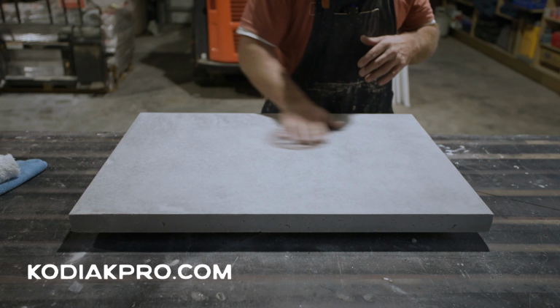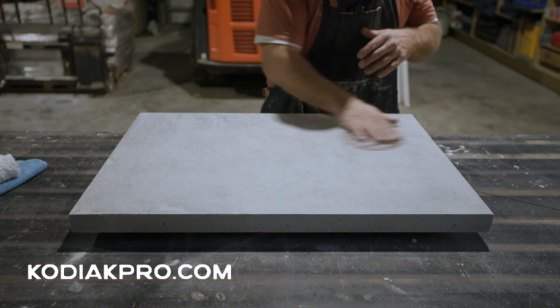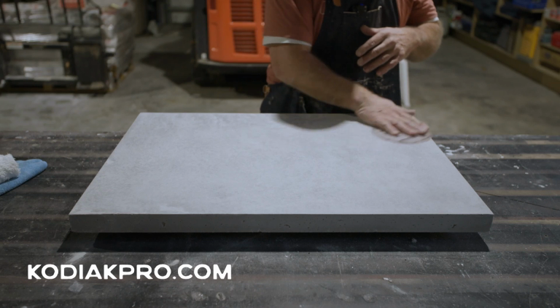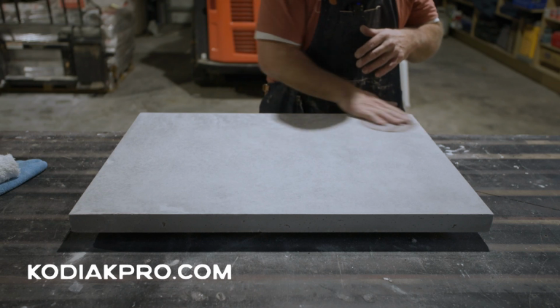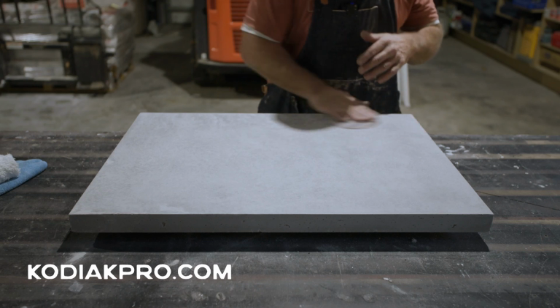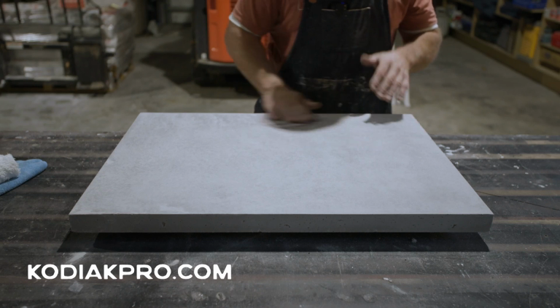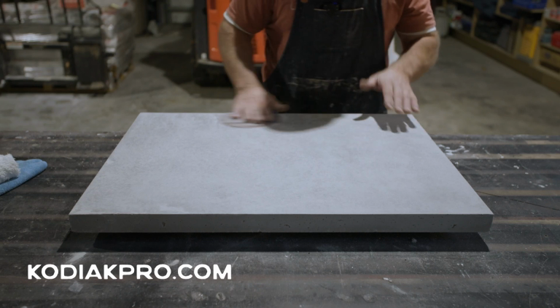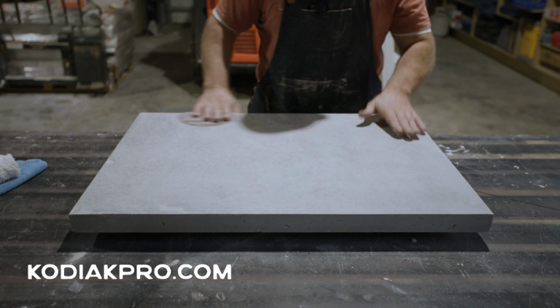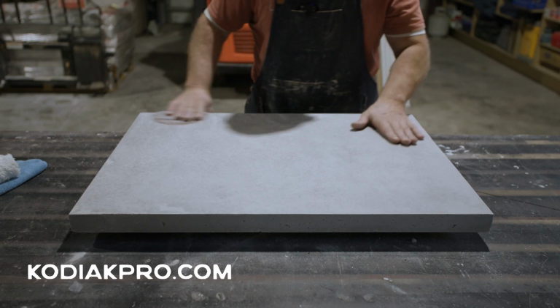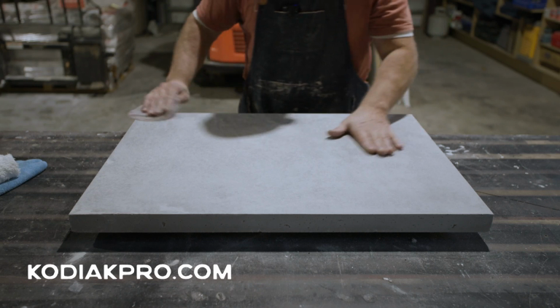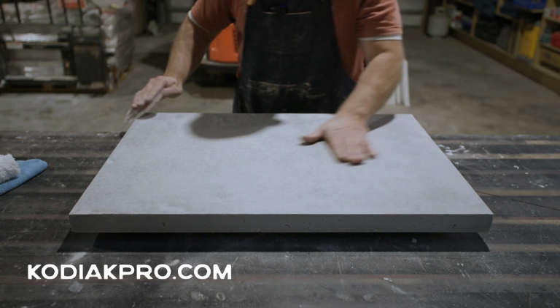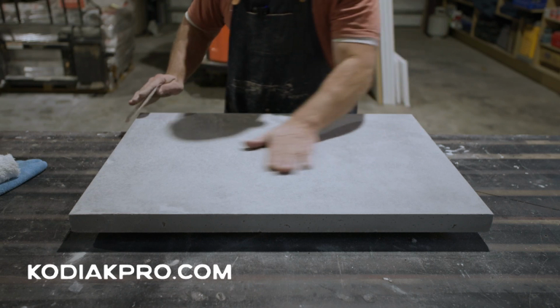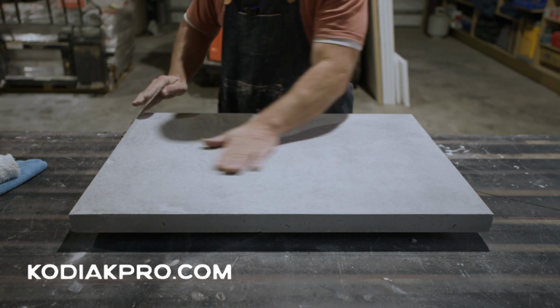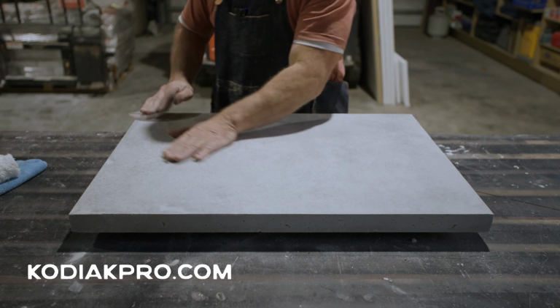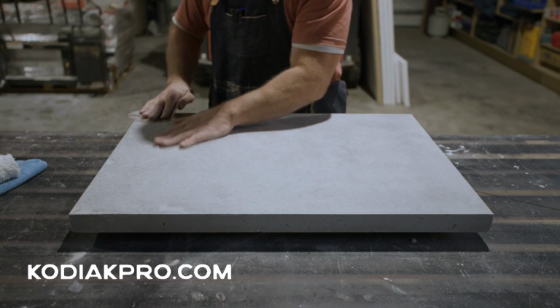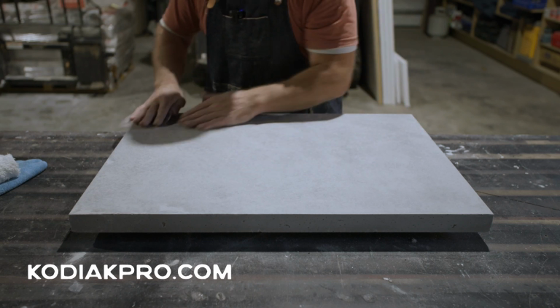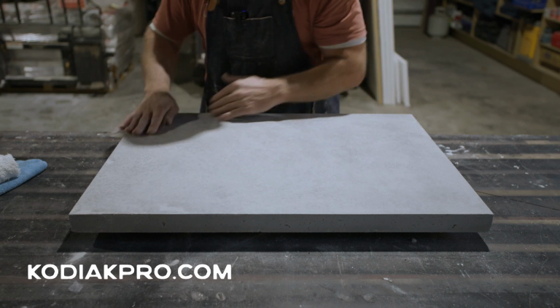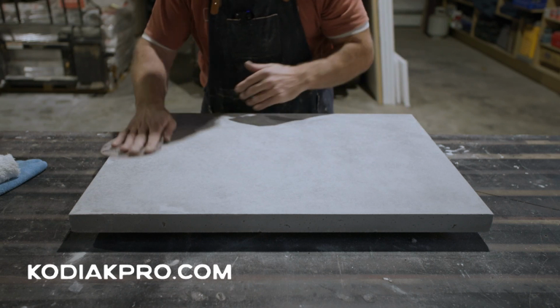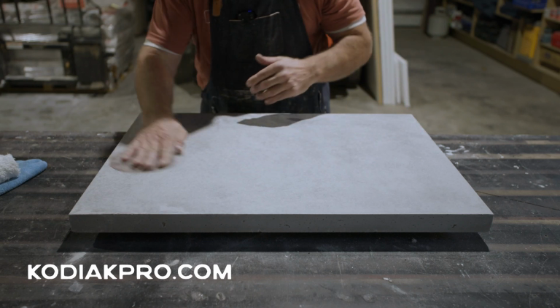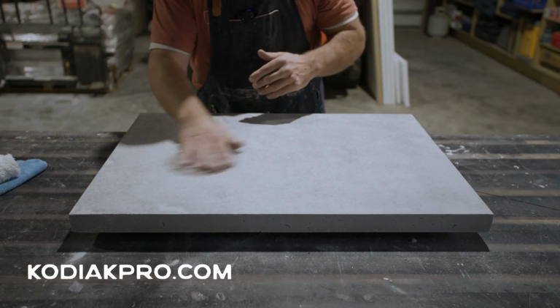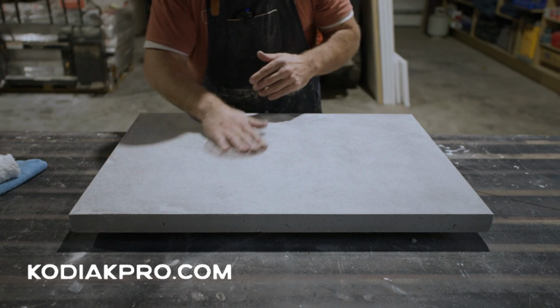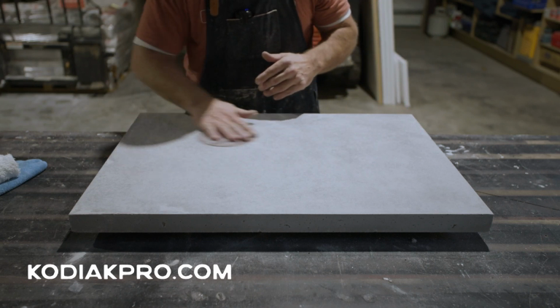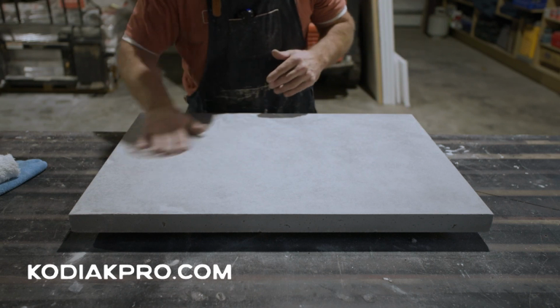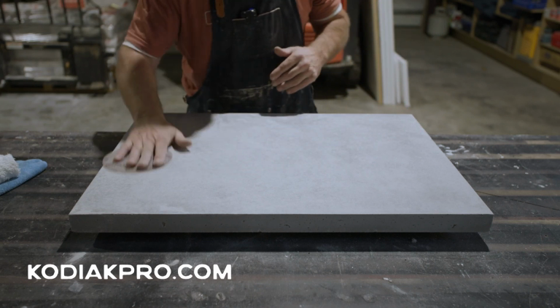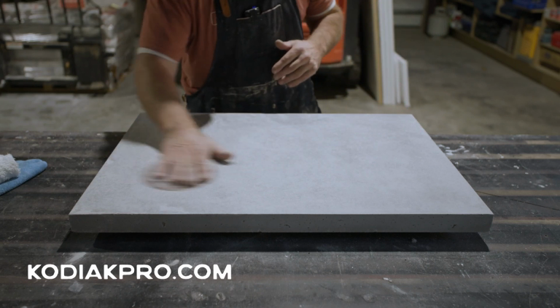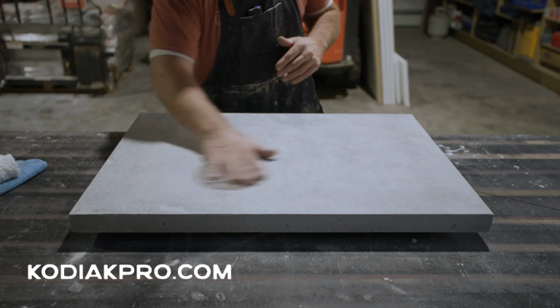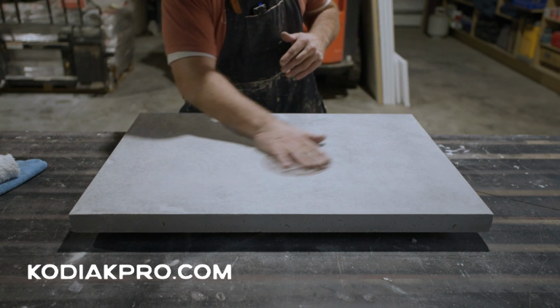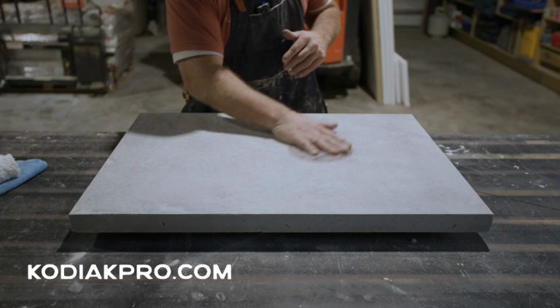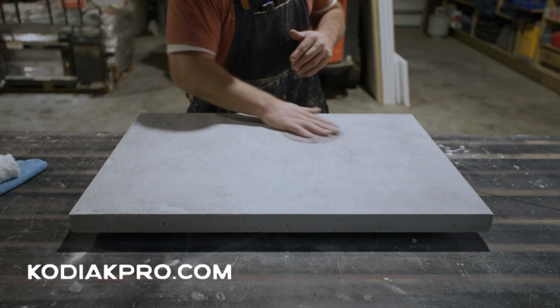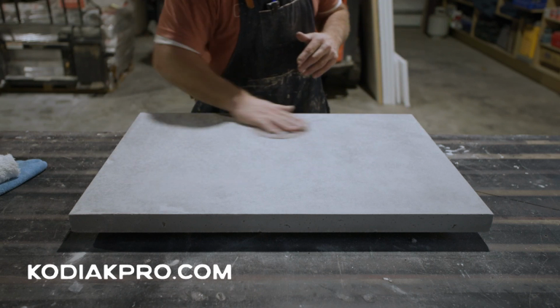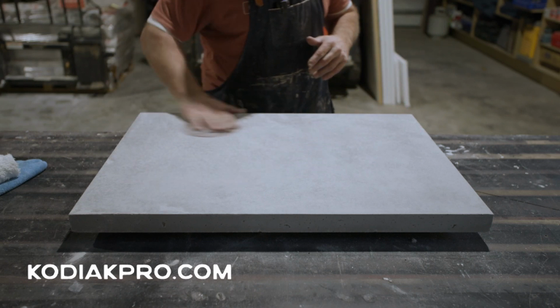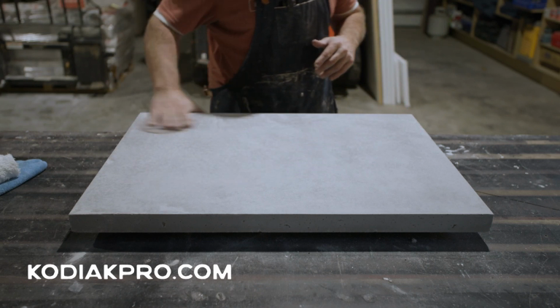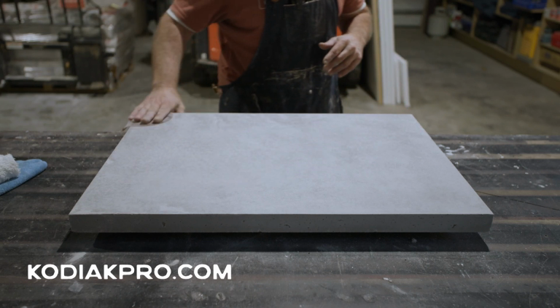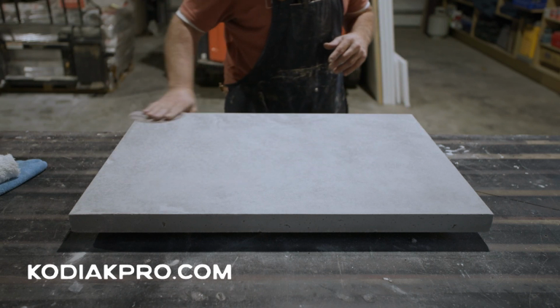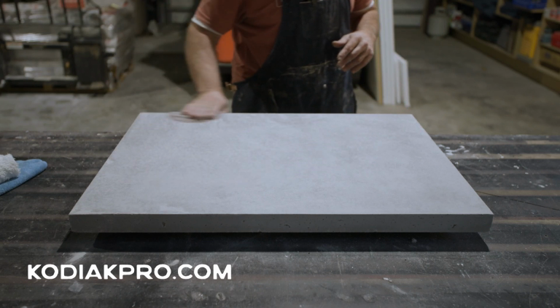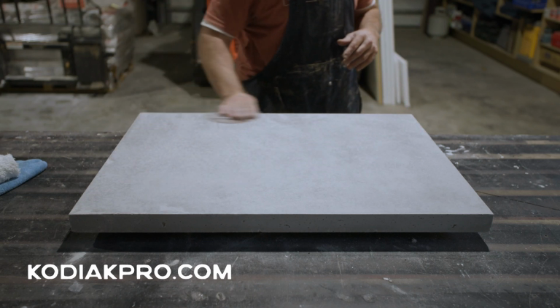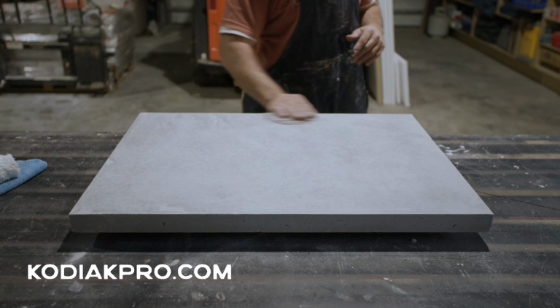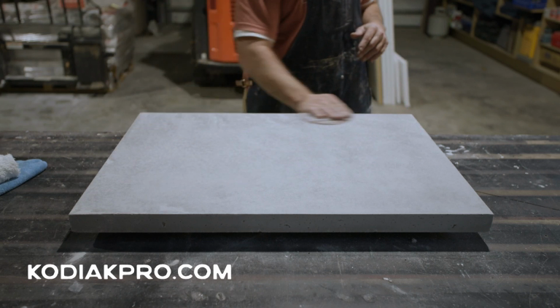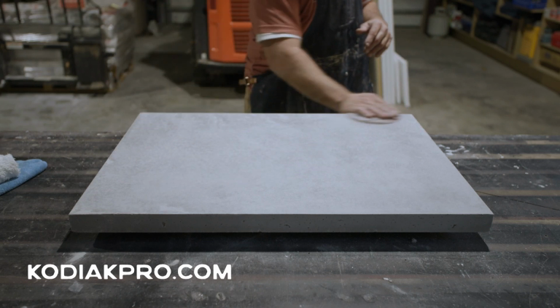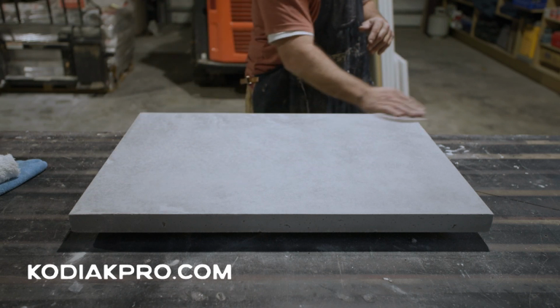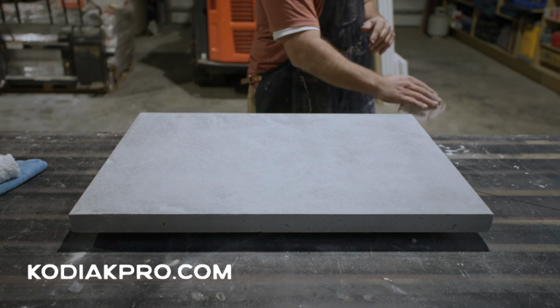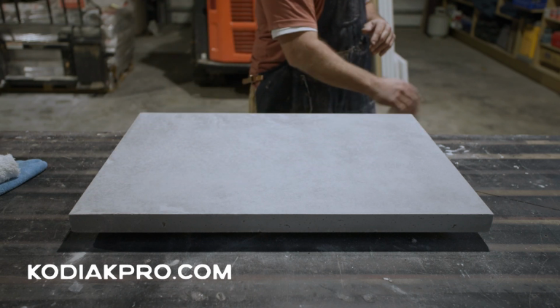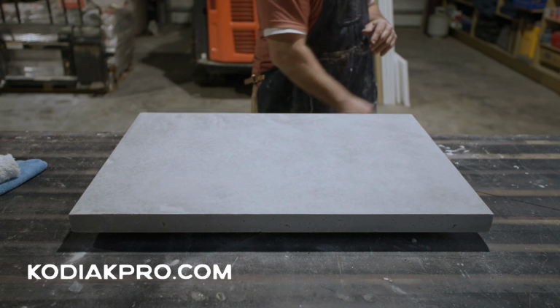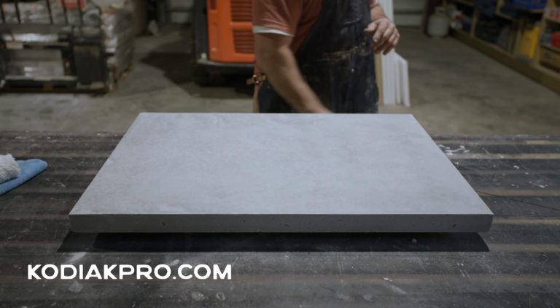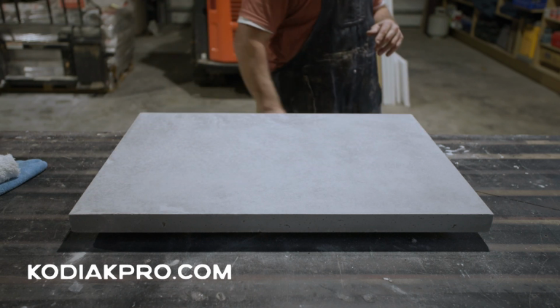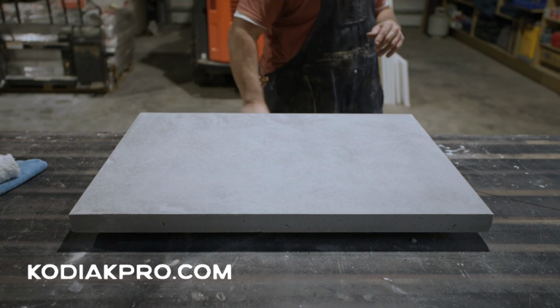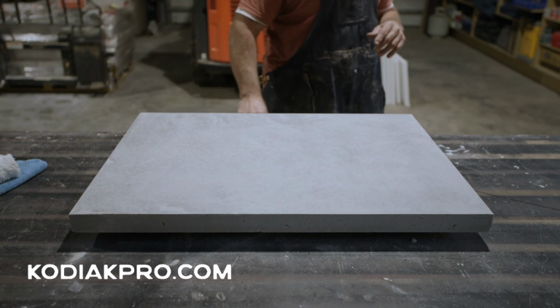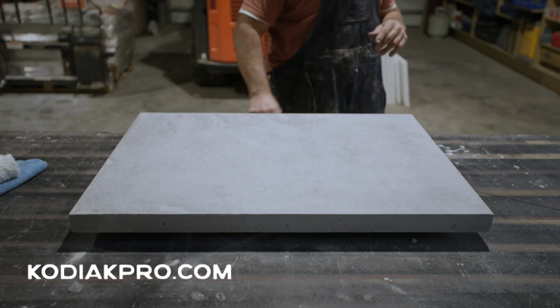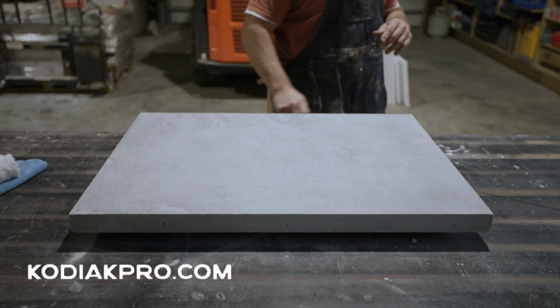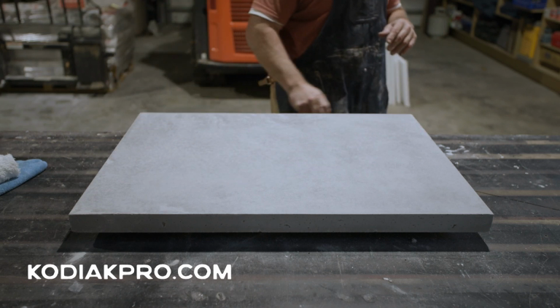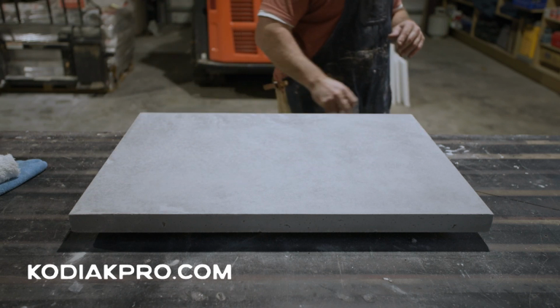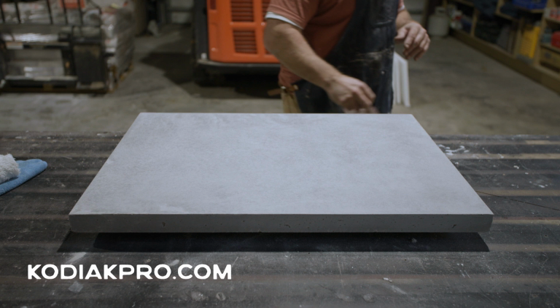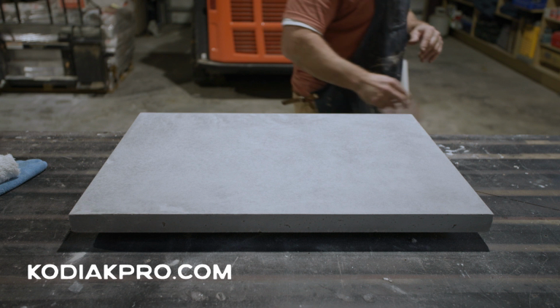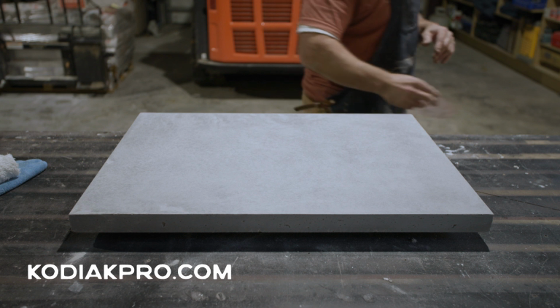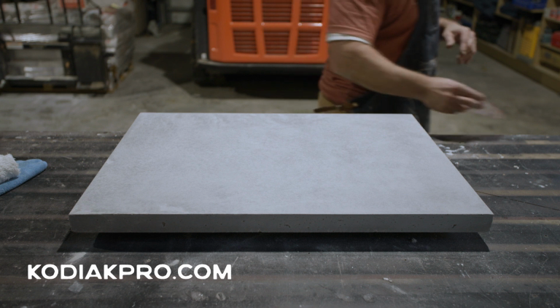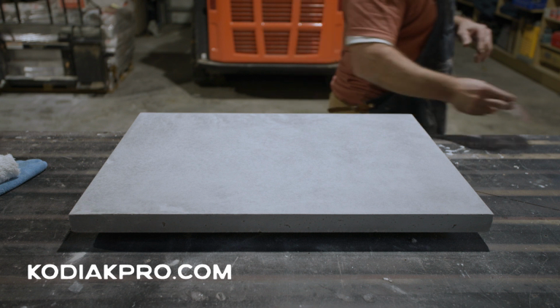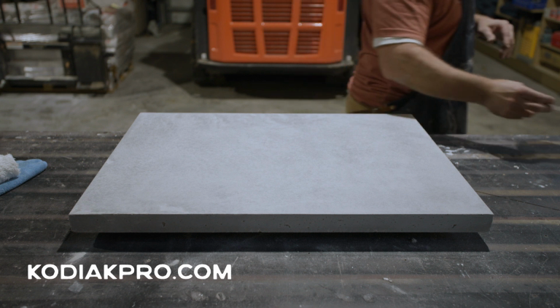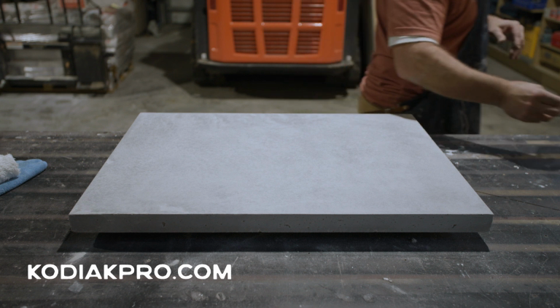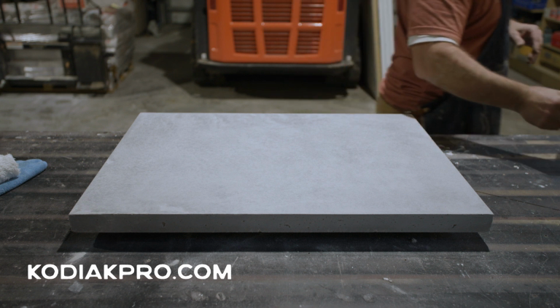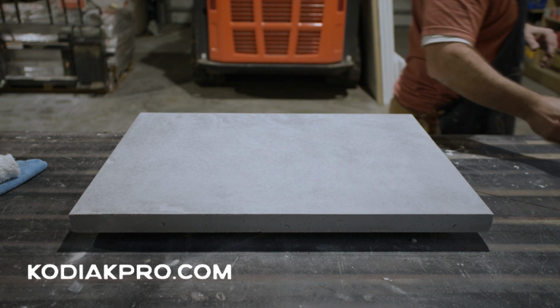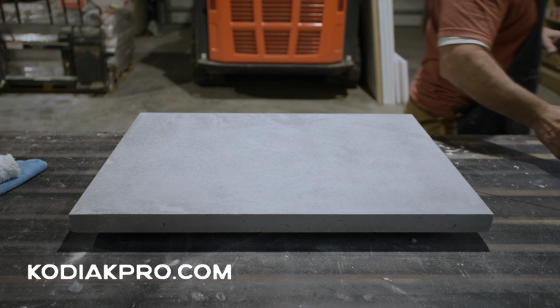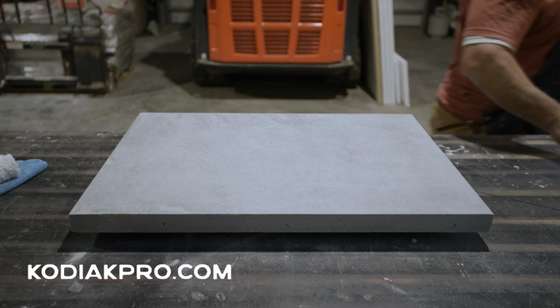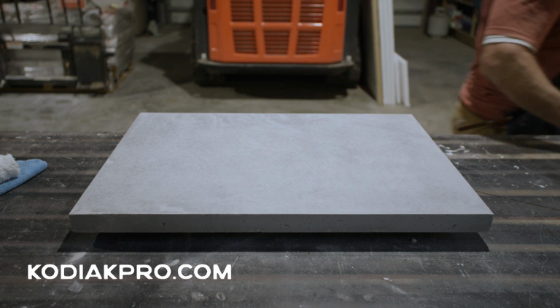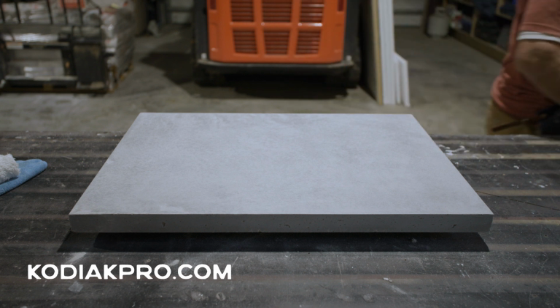Step one: make sure the concrete is clean and dry with a surface temperature between 65 and 90 degrees Fahrenheit.